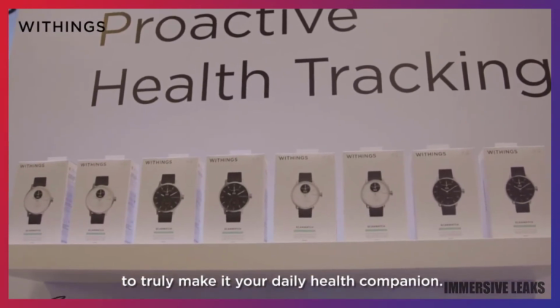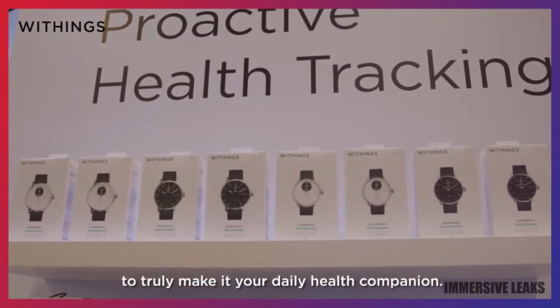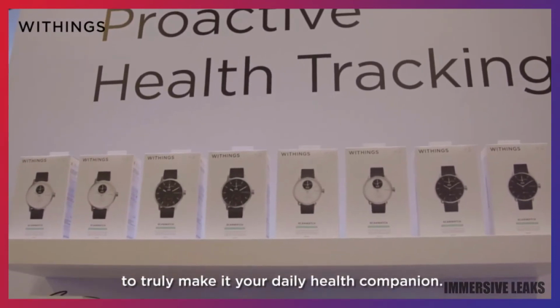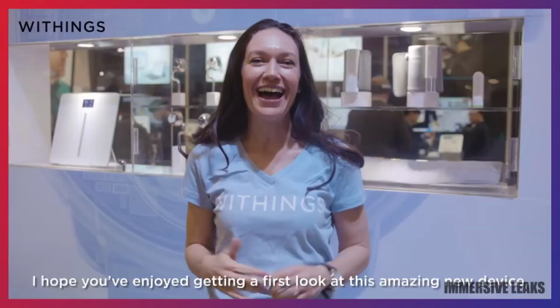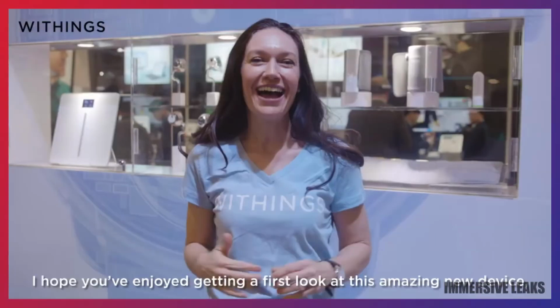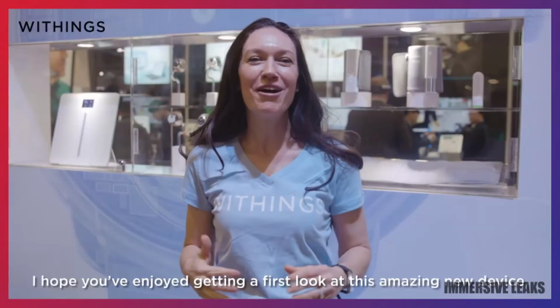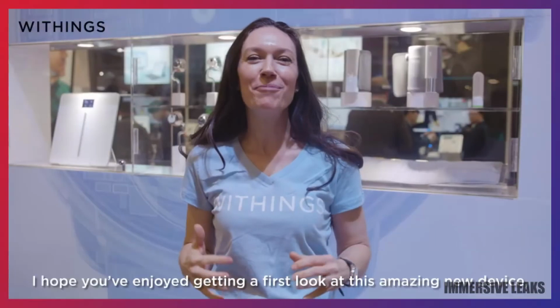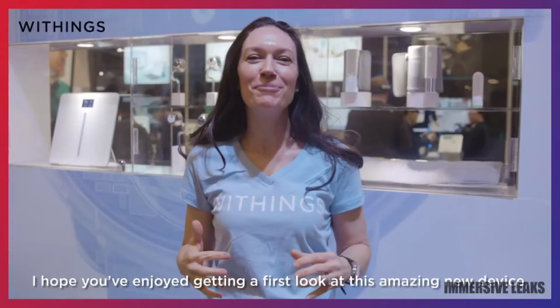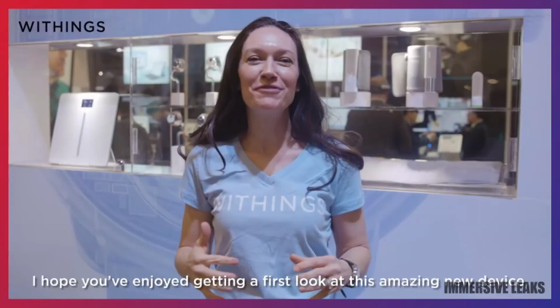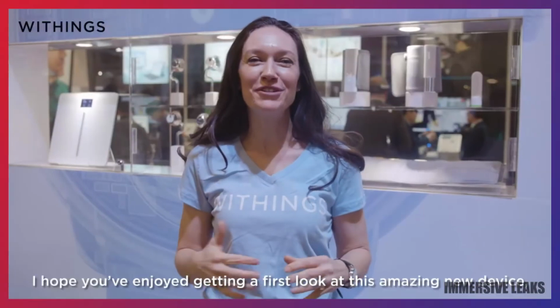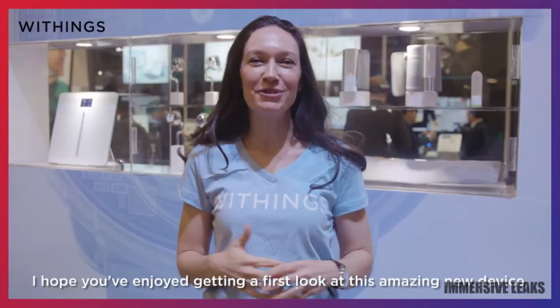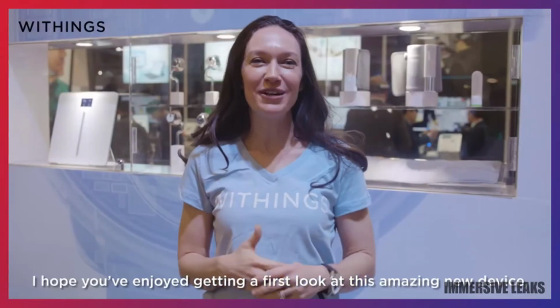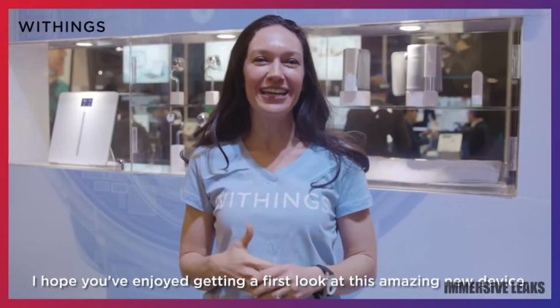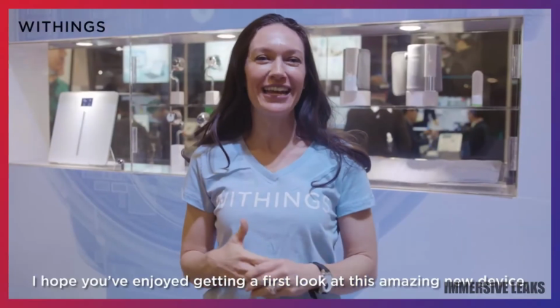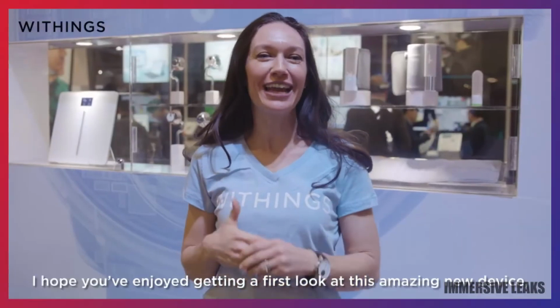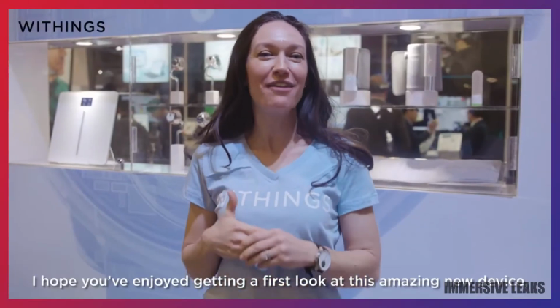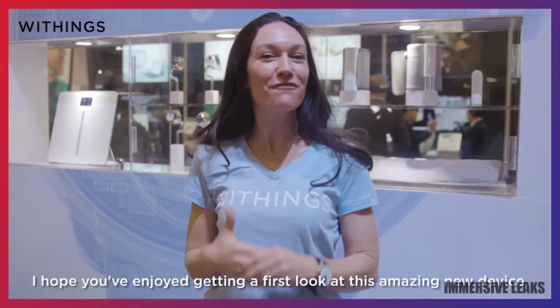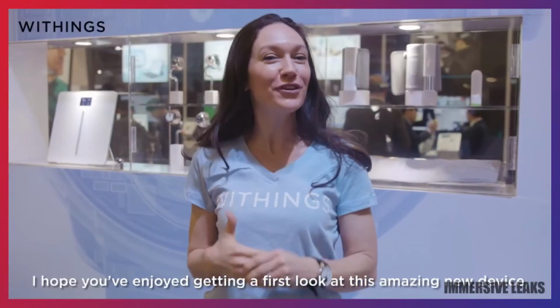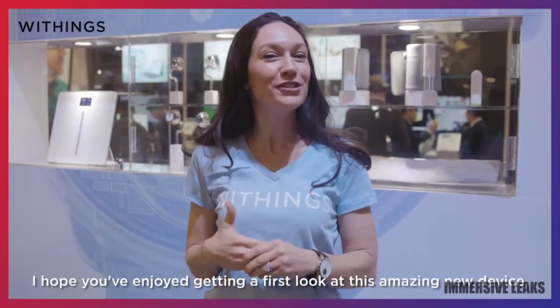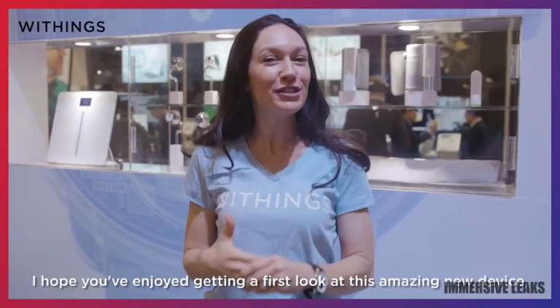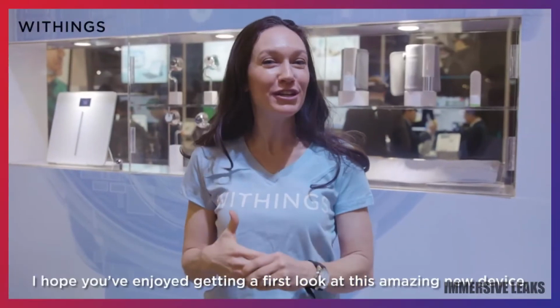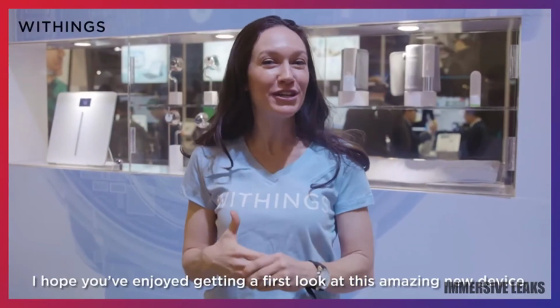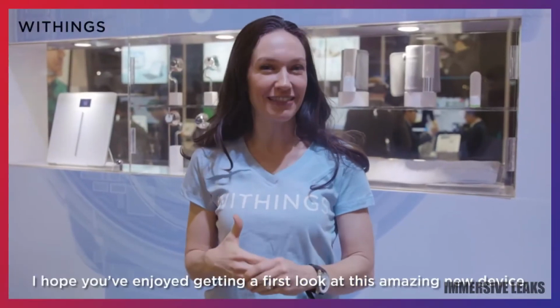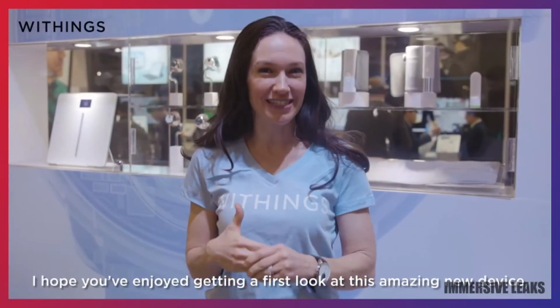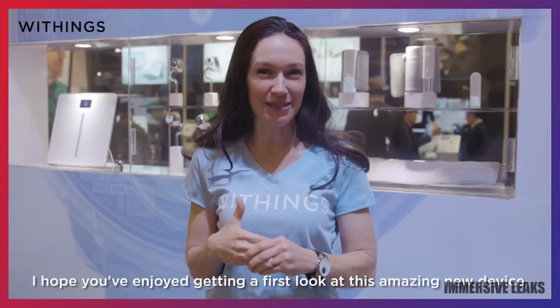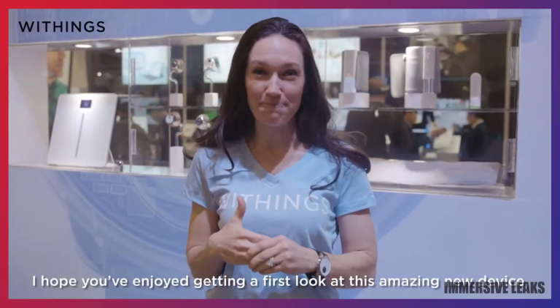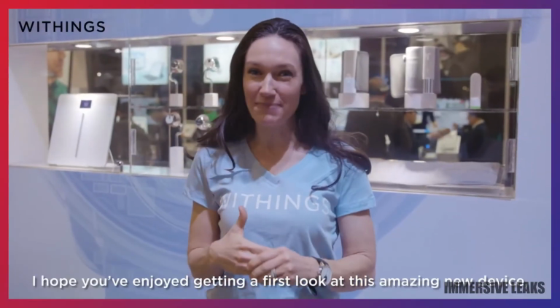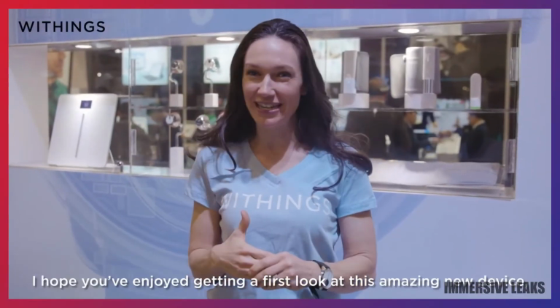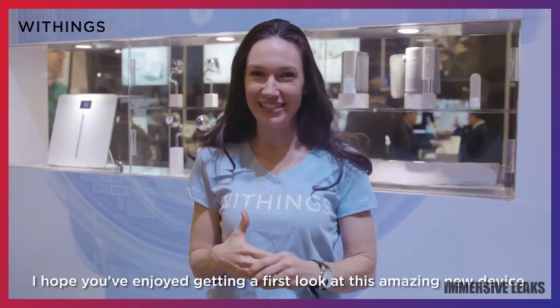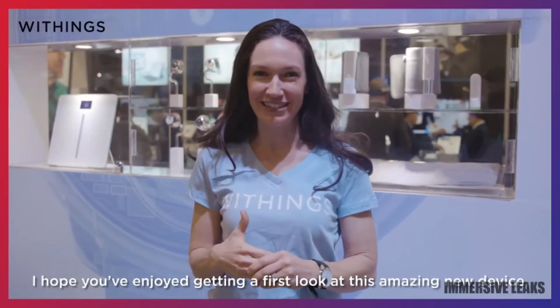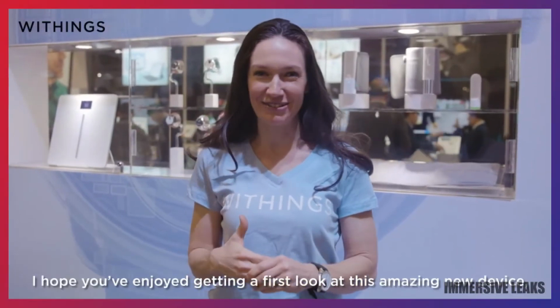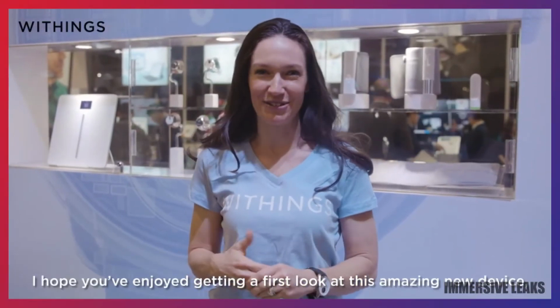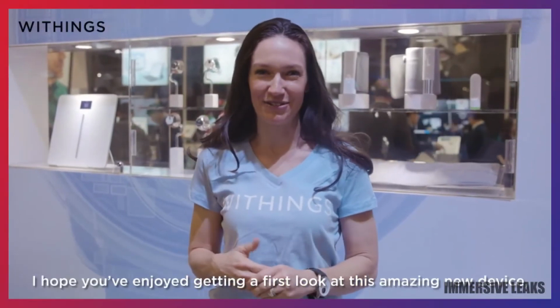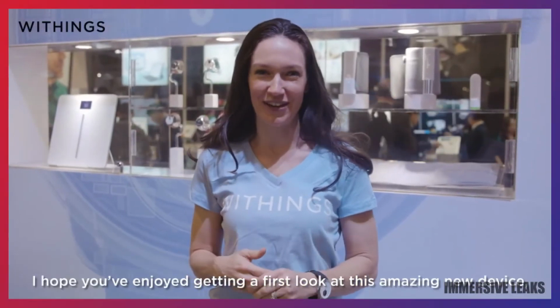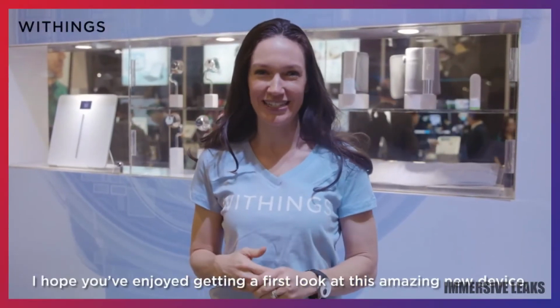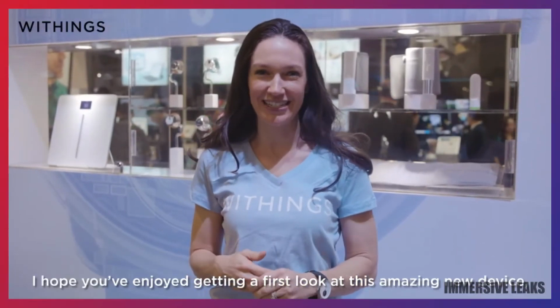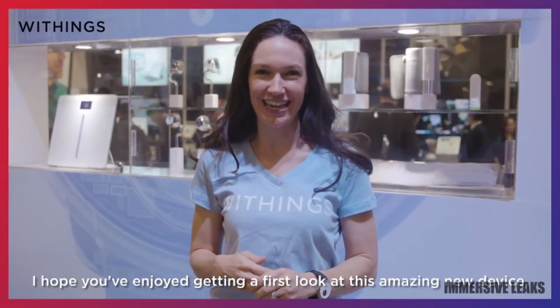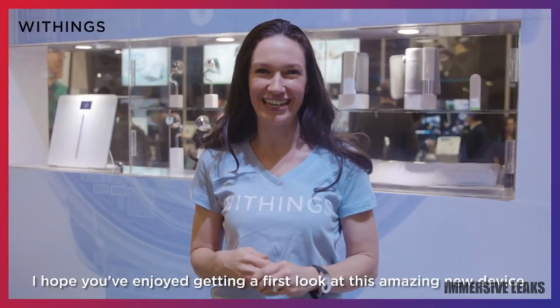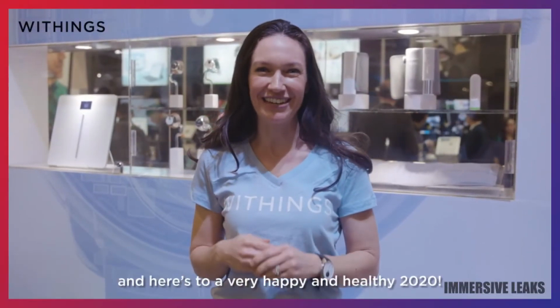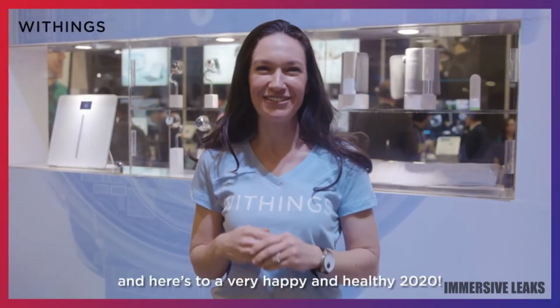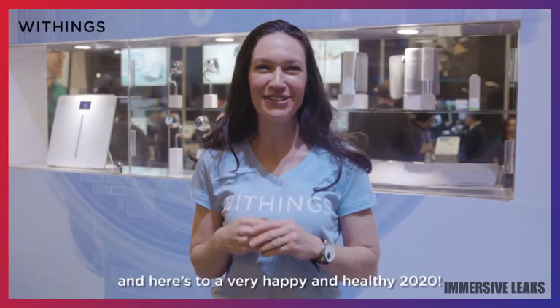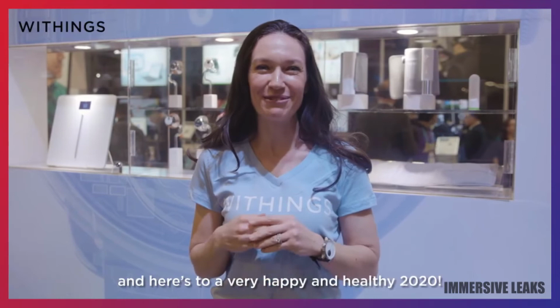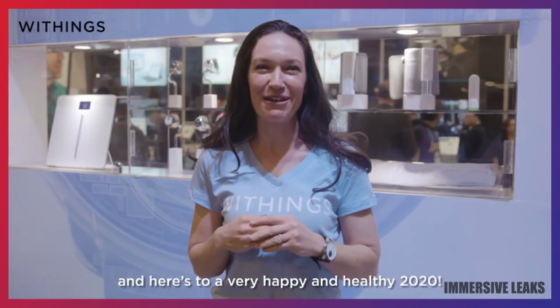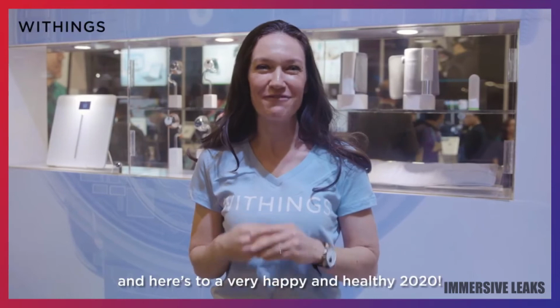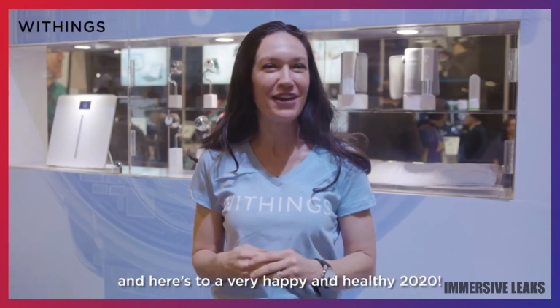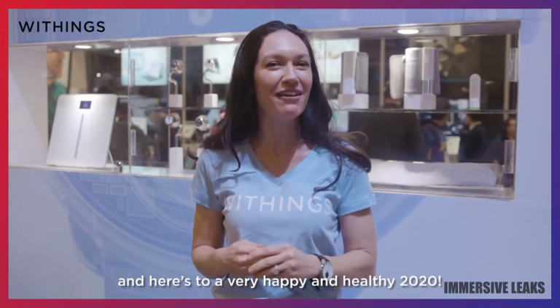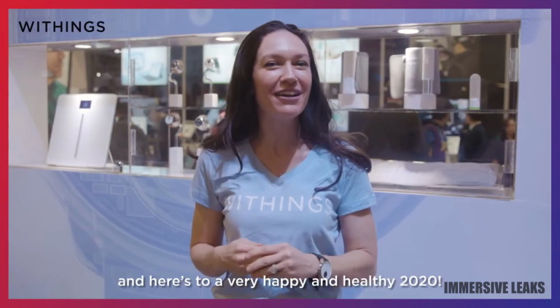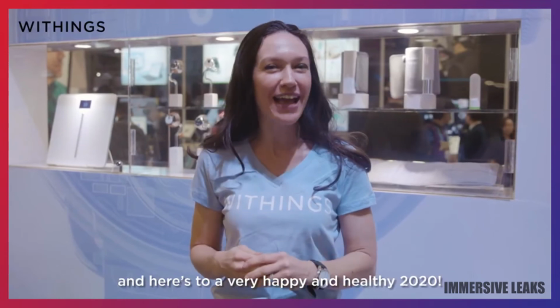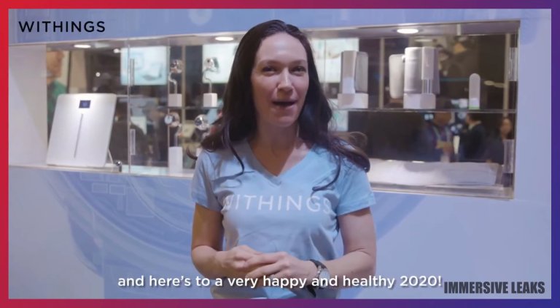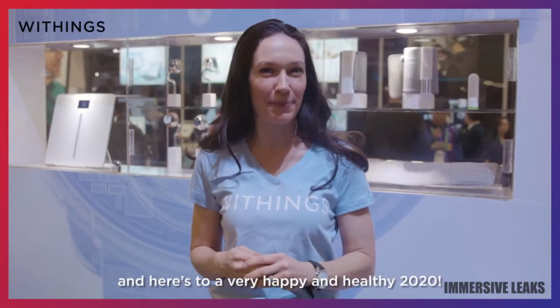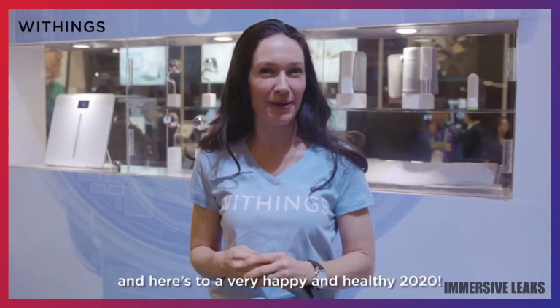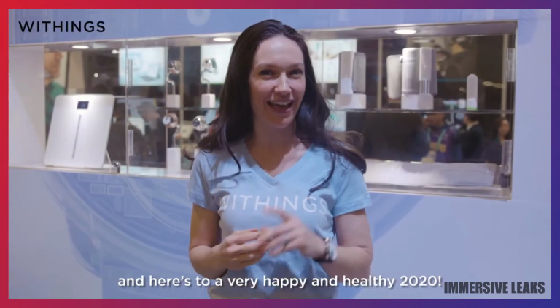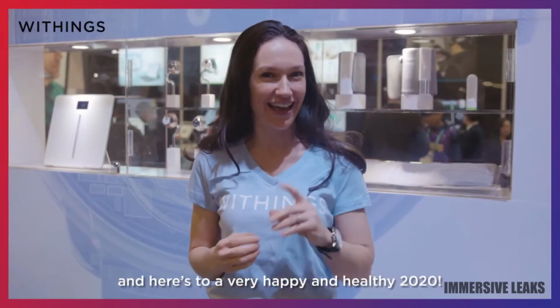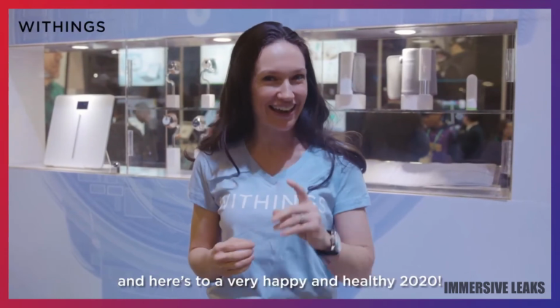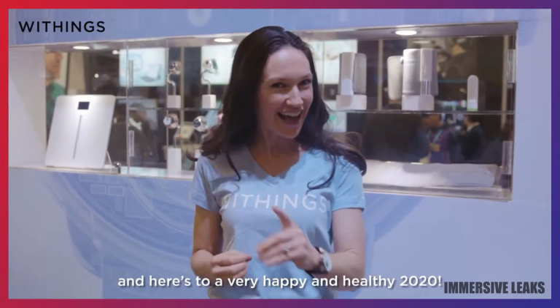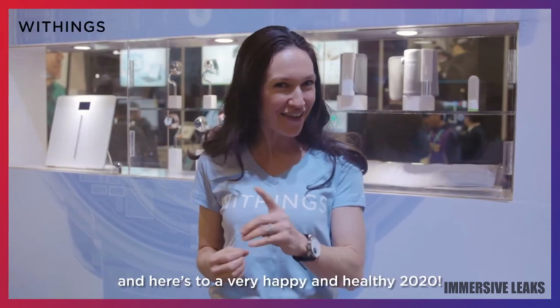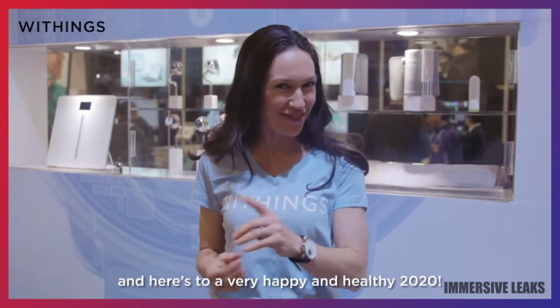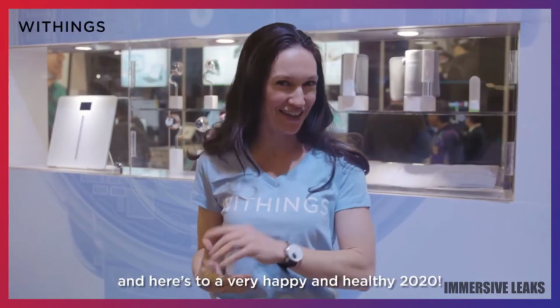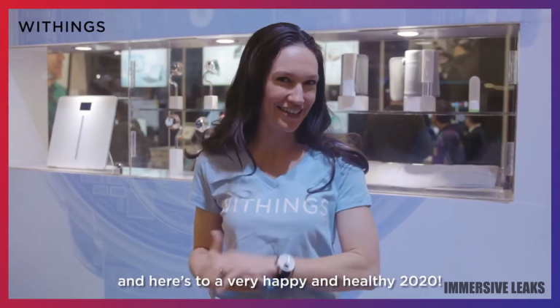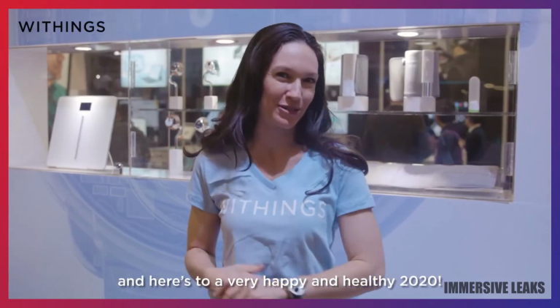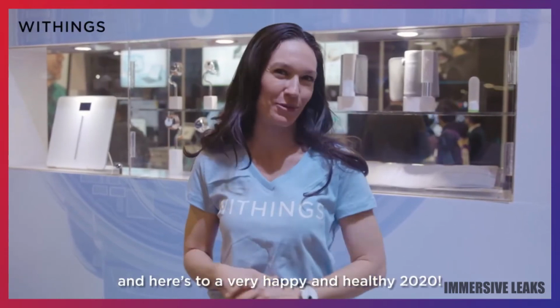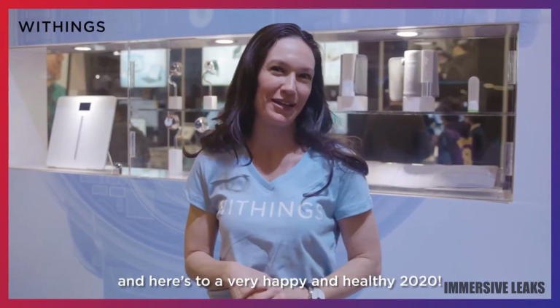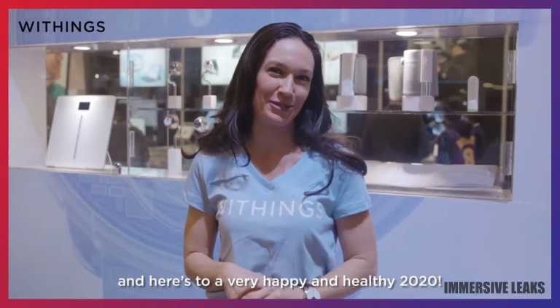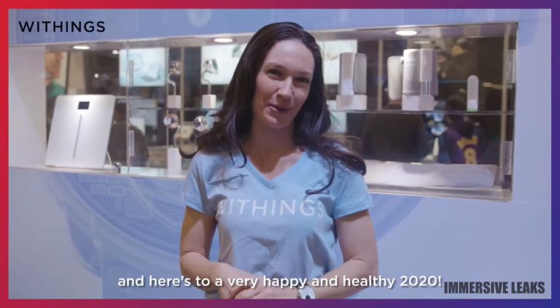I hope you've enjoyed getting a first look at this amazing new device, and here's to a very happy and healthy 2020.